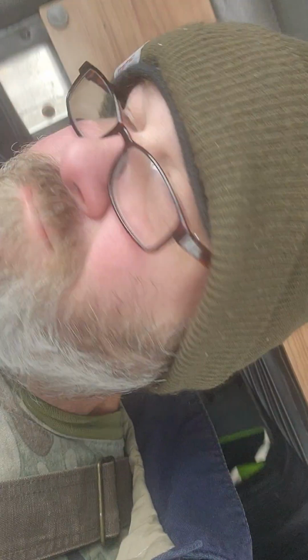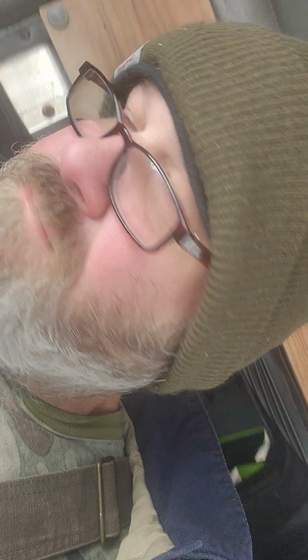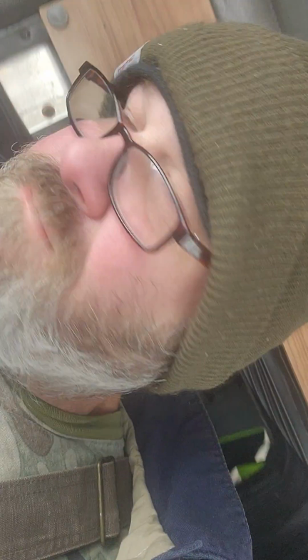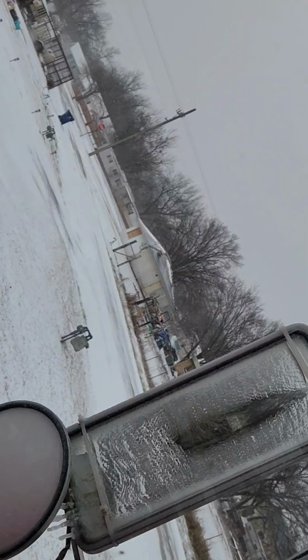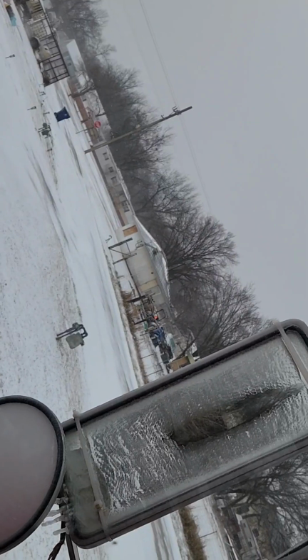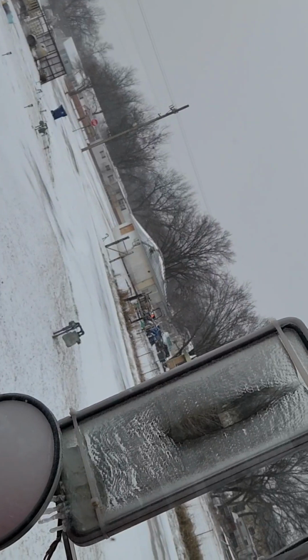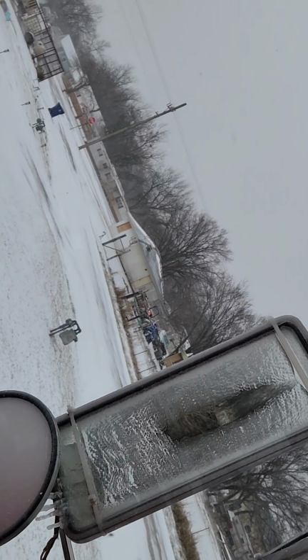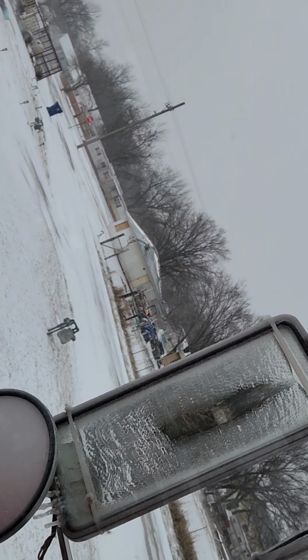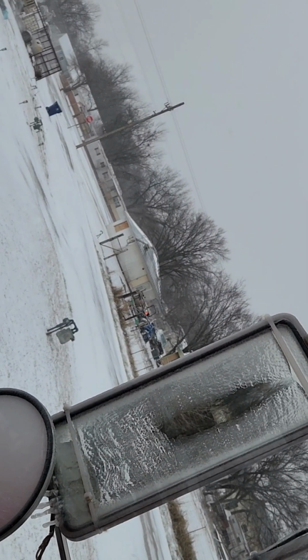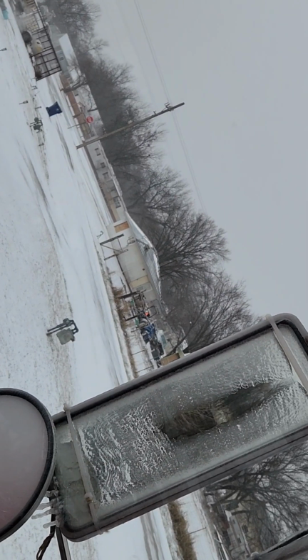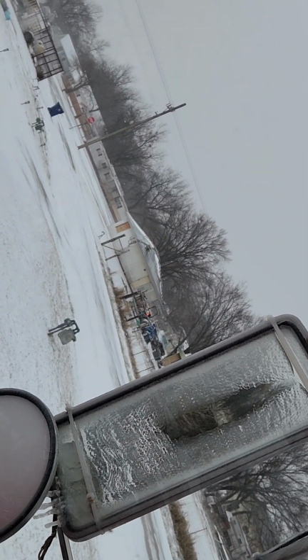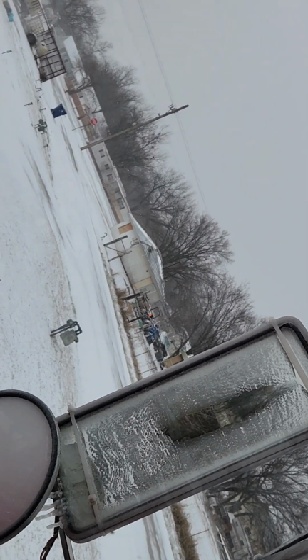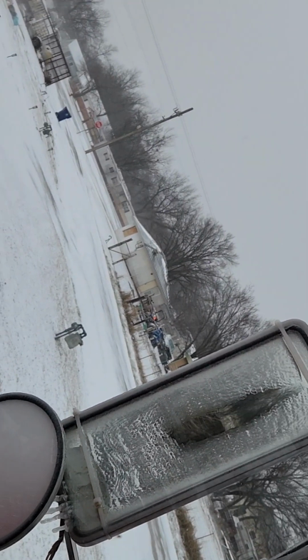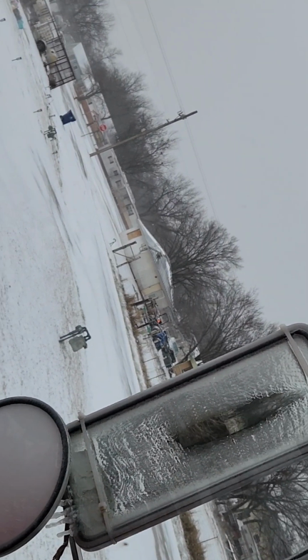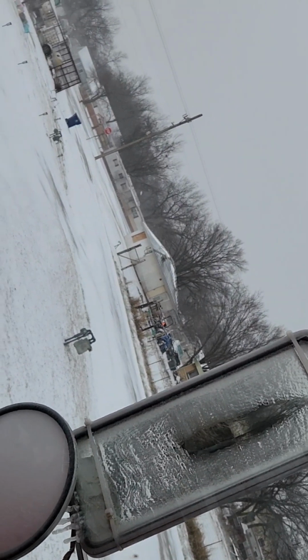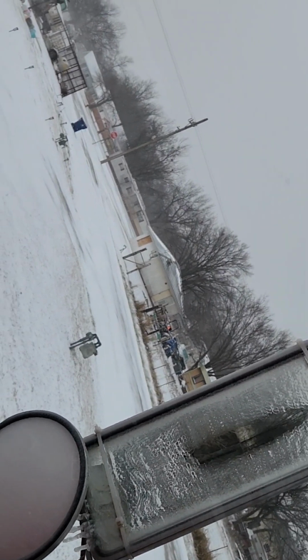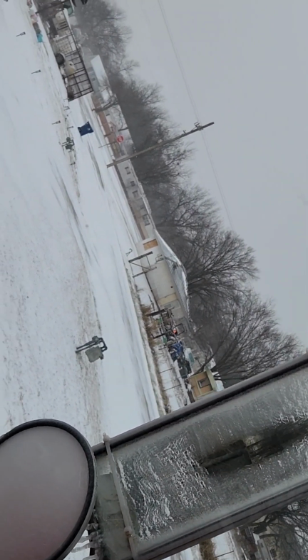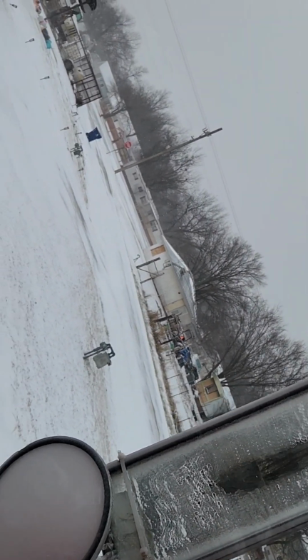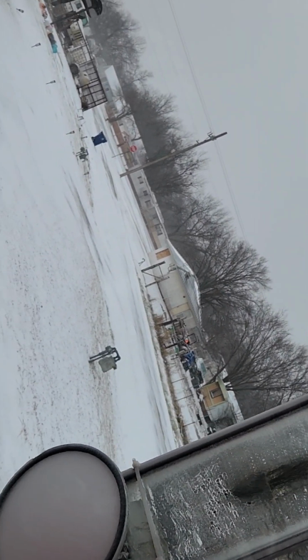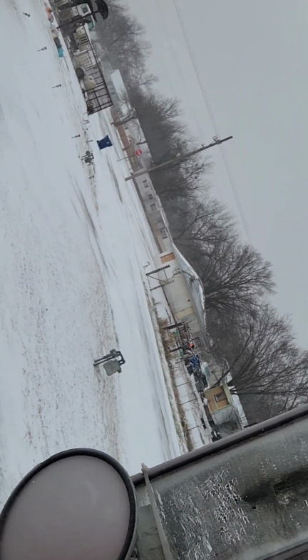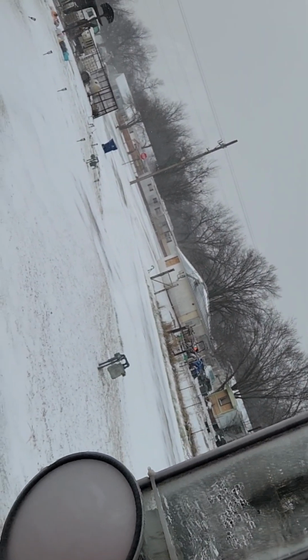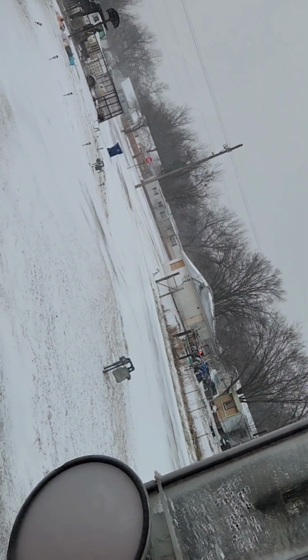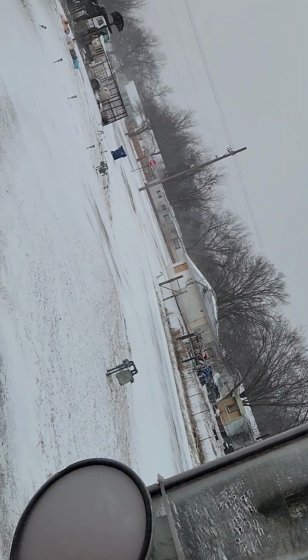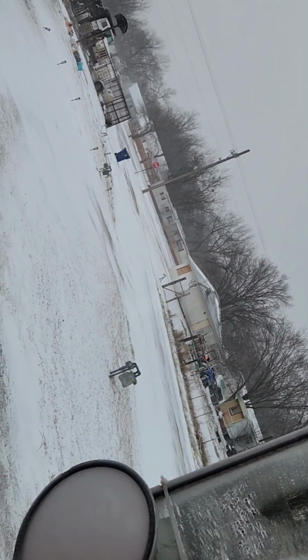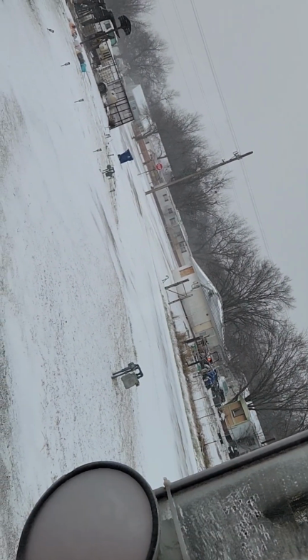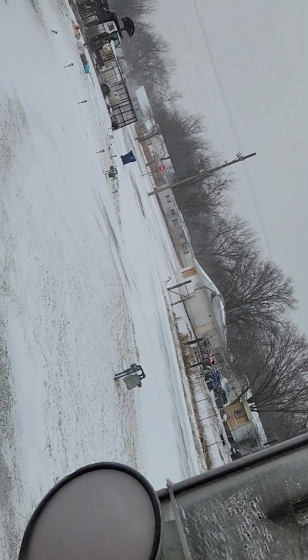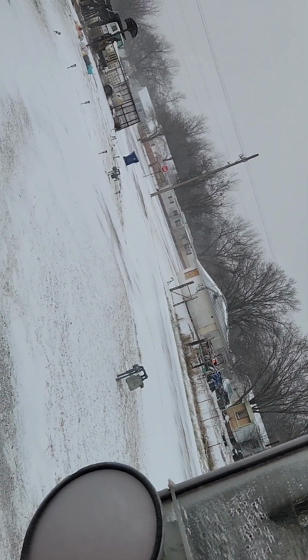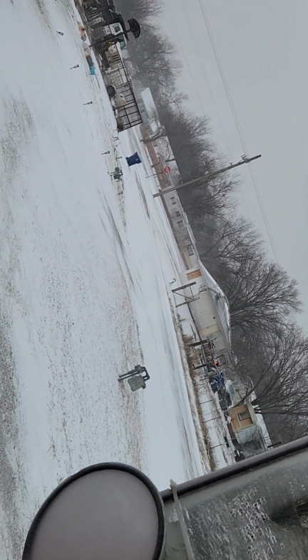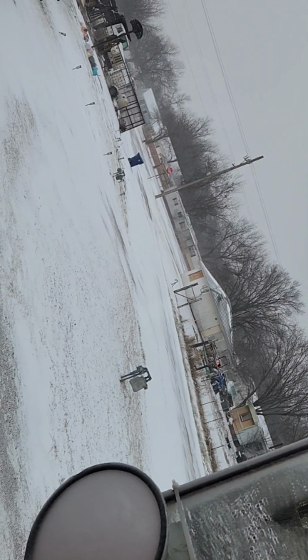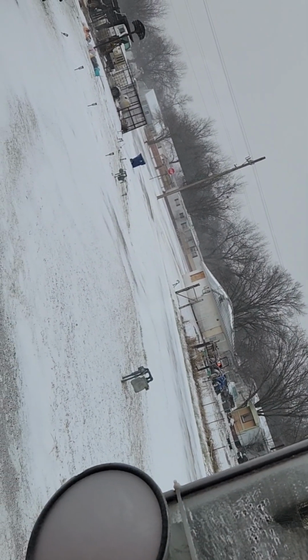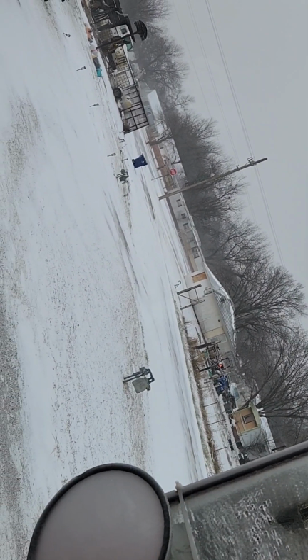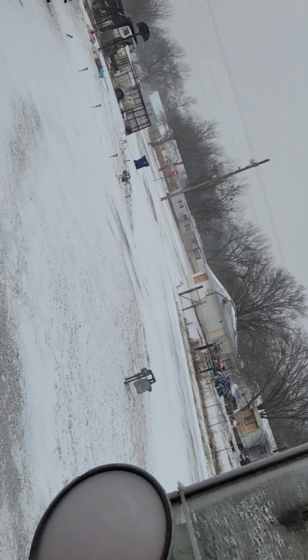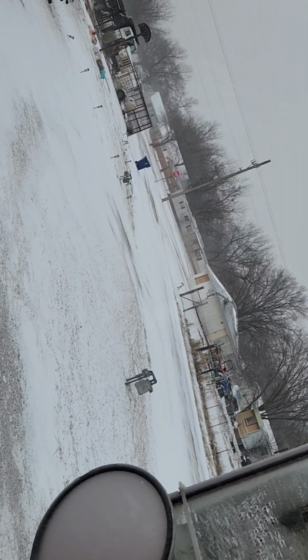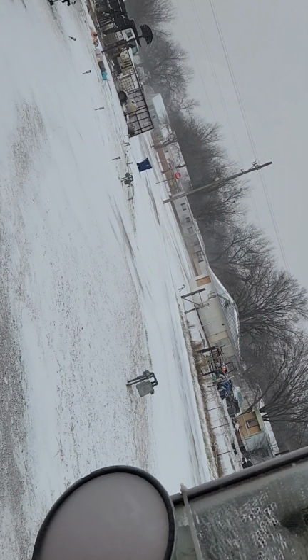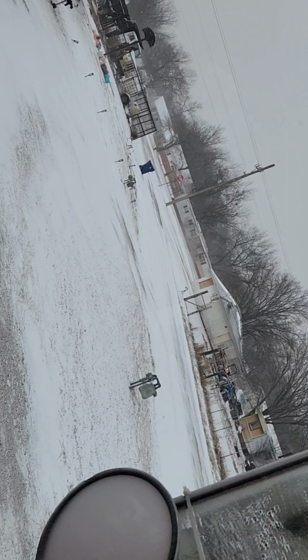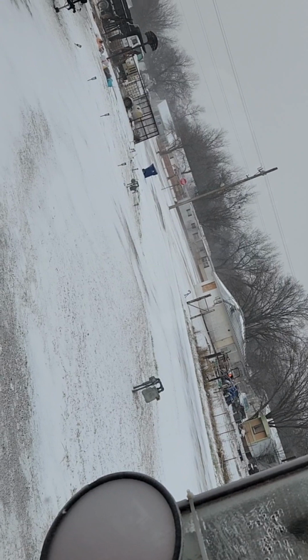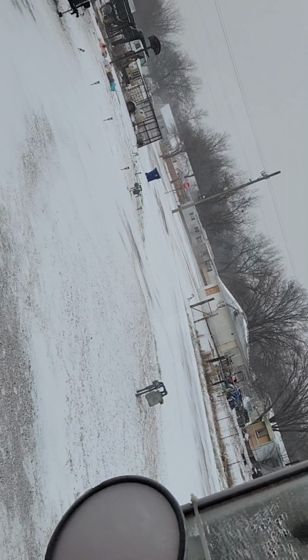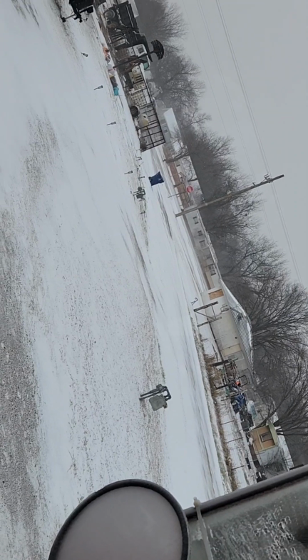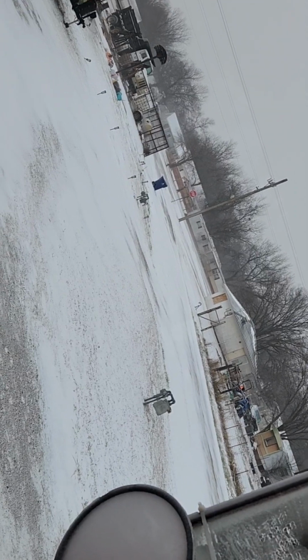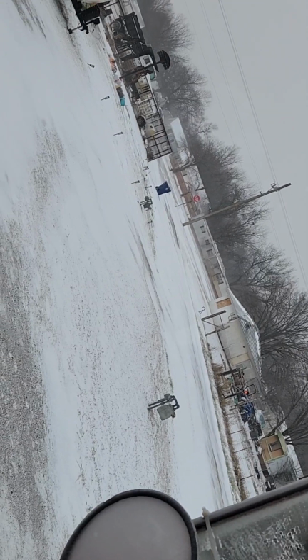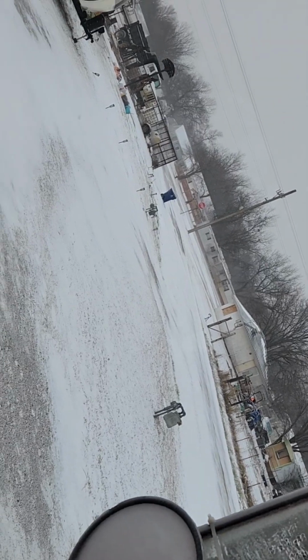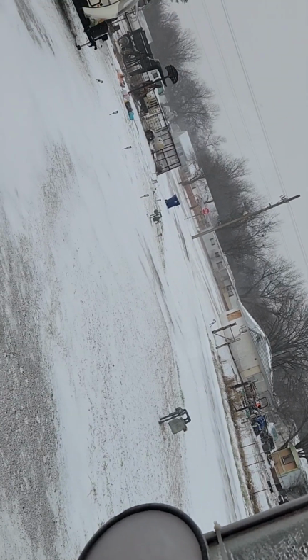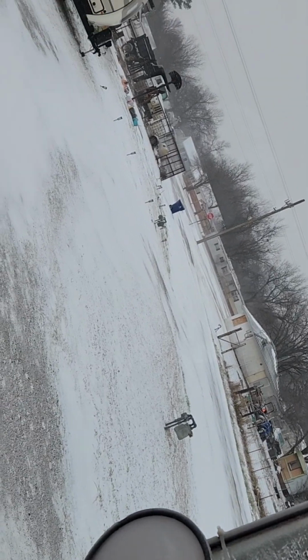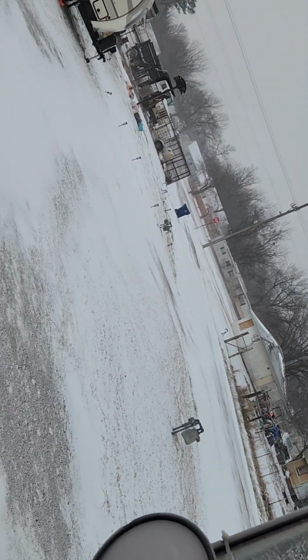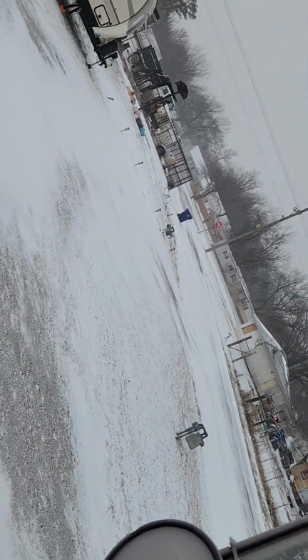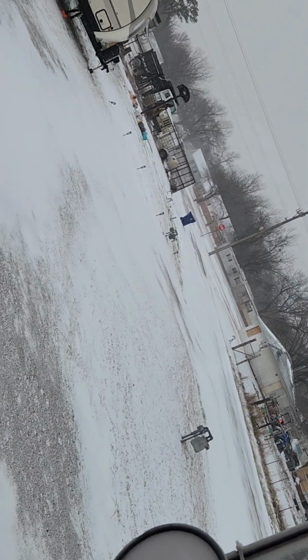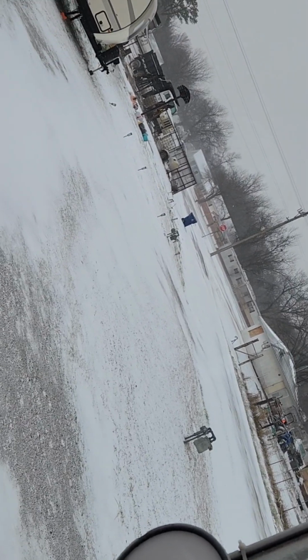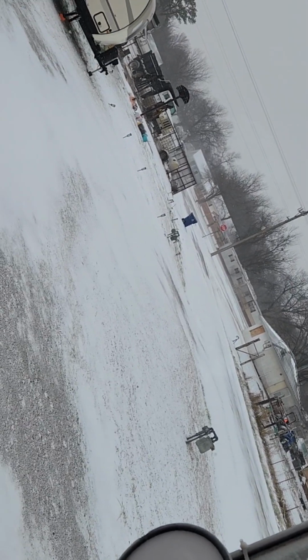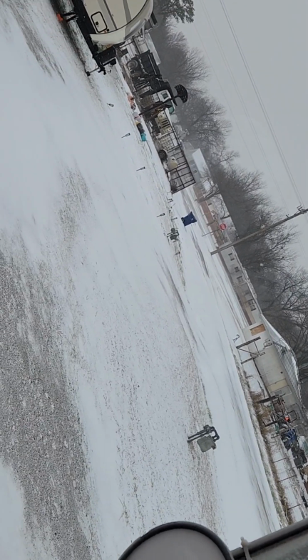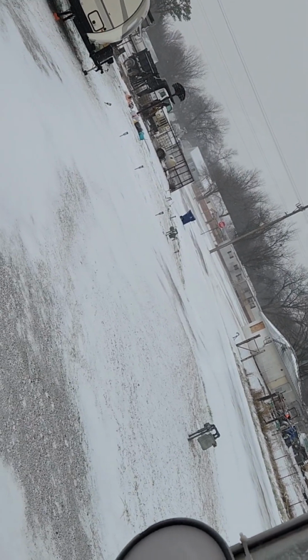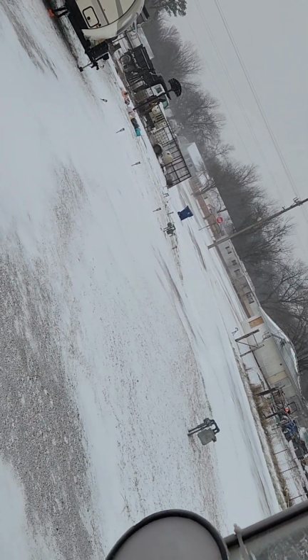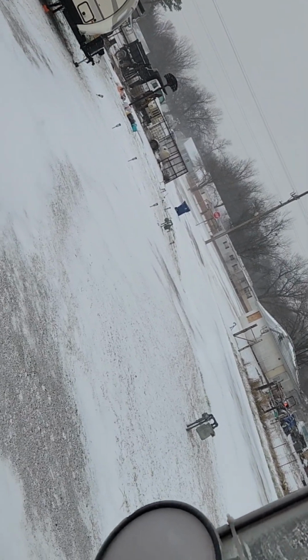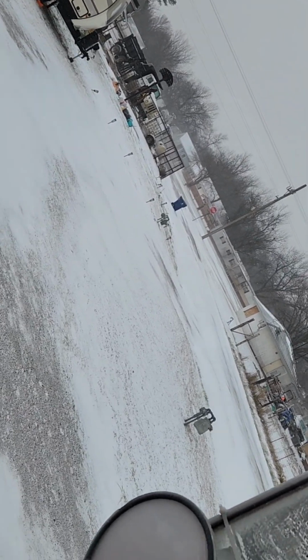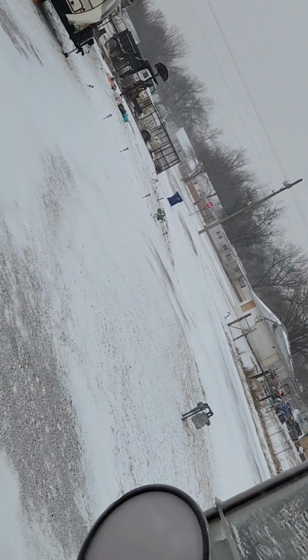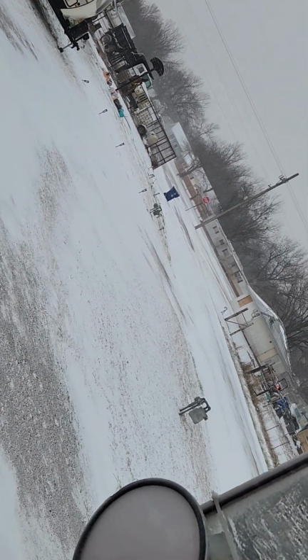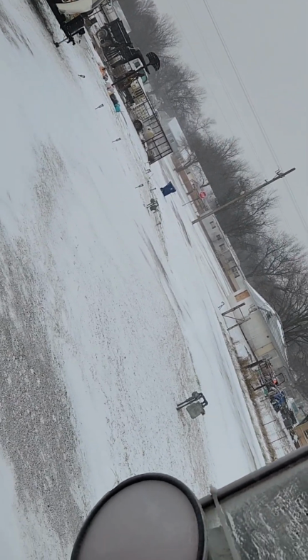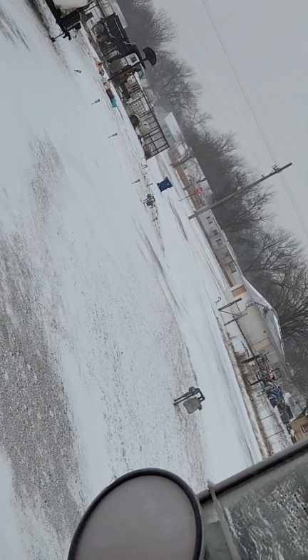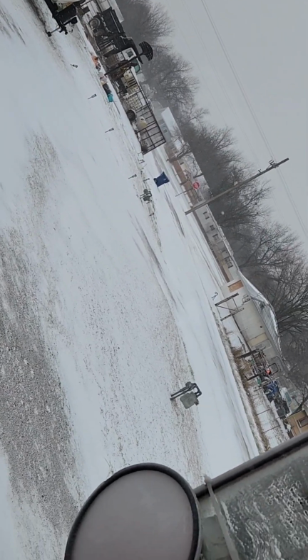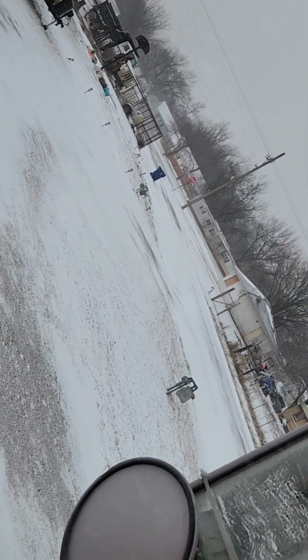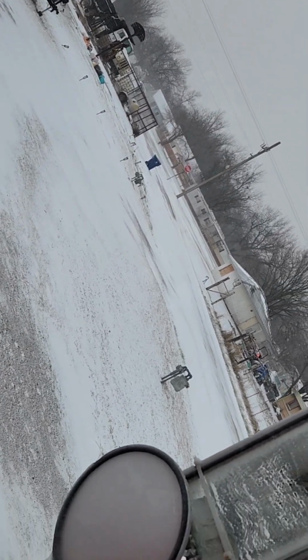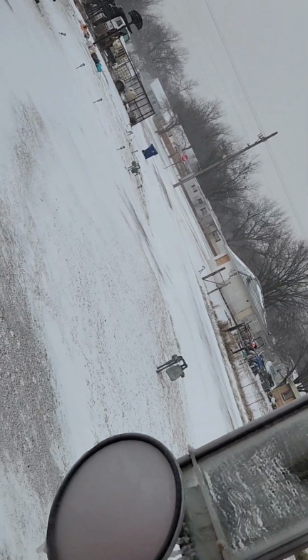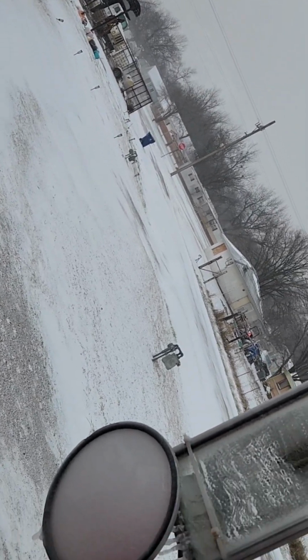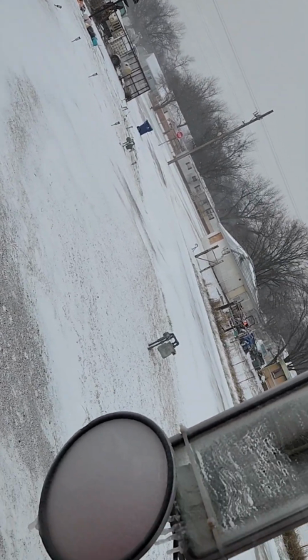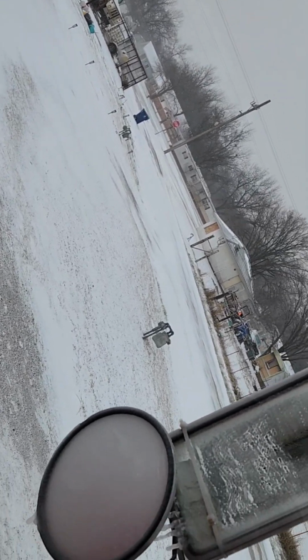It's still snowing and still windy. This is an old oil field town in Oklahoma.